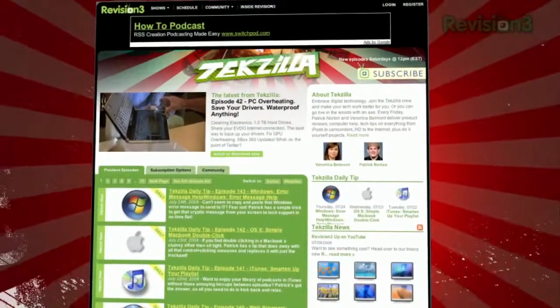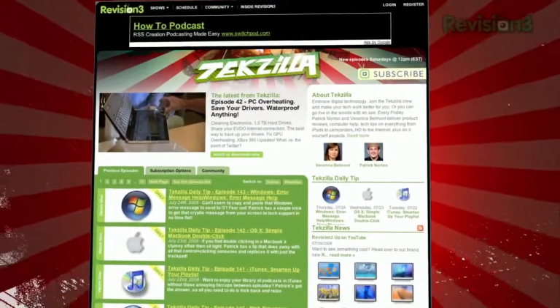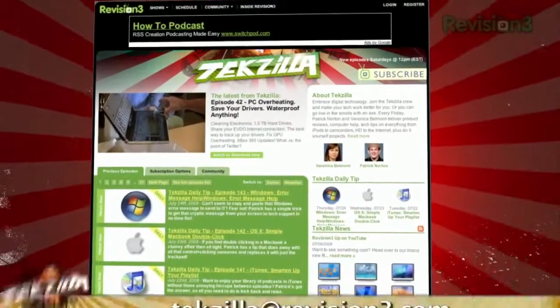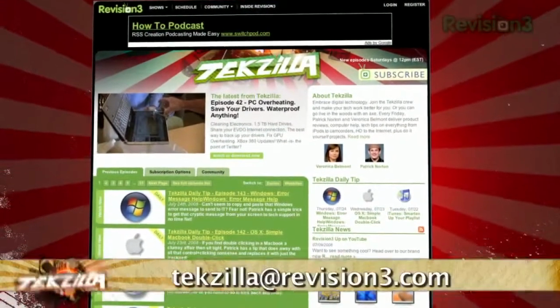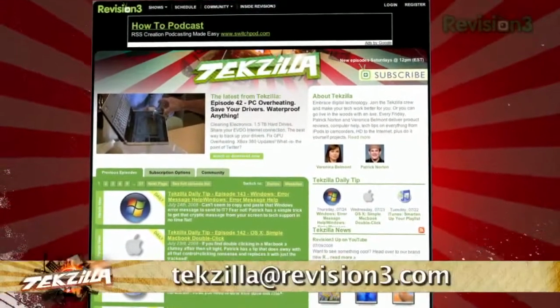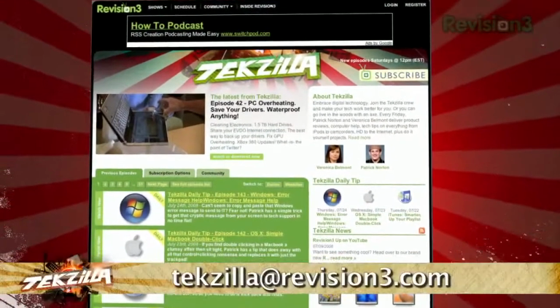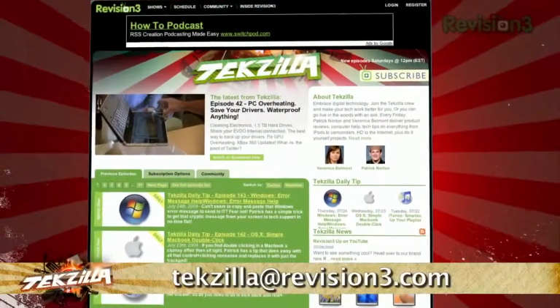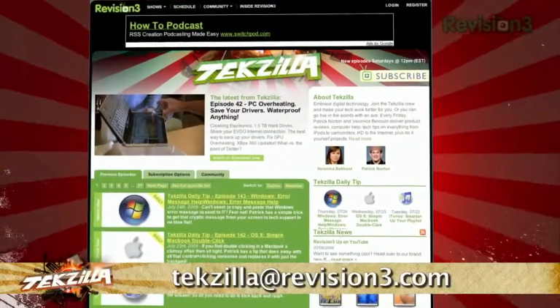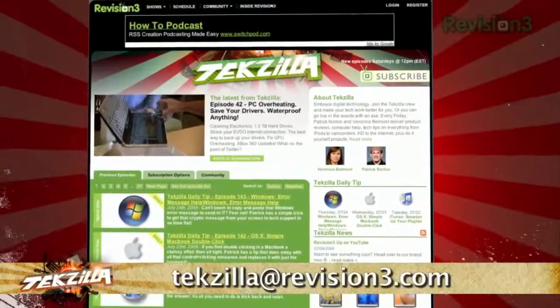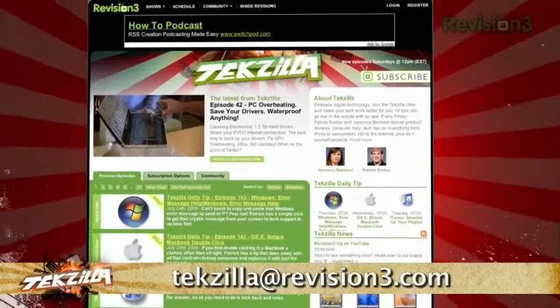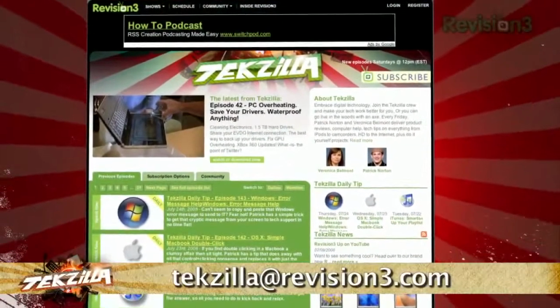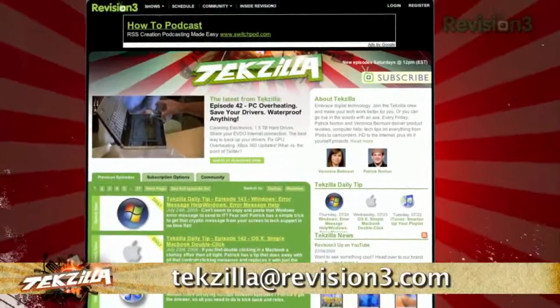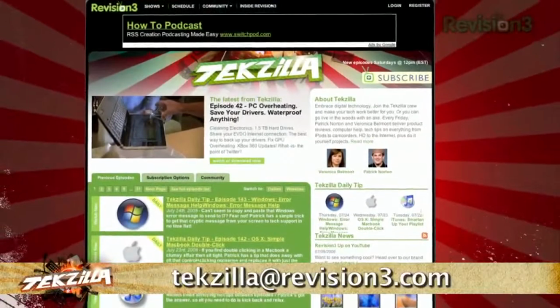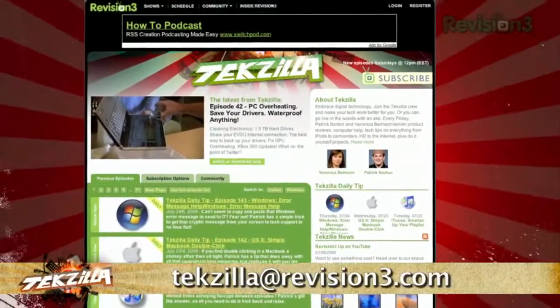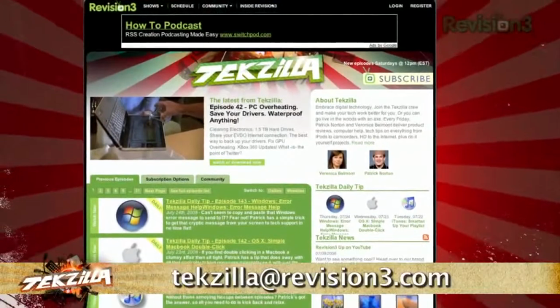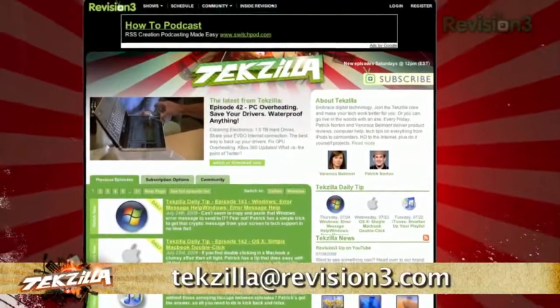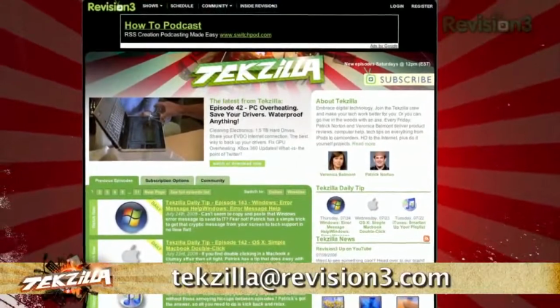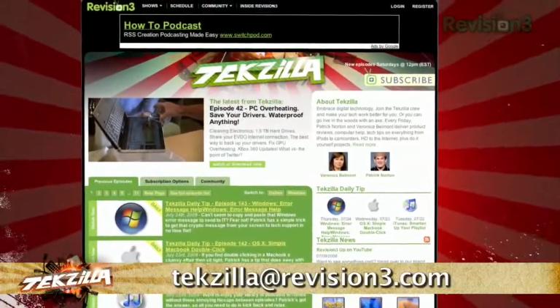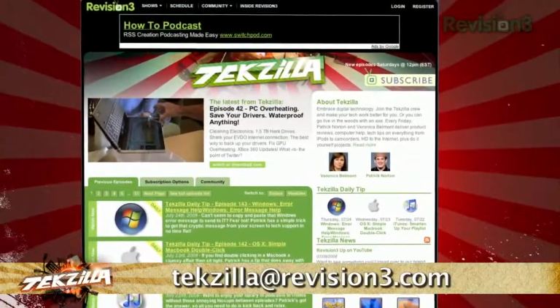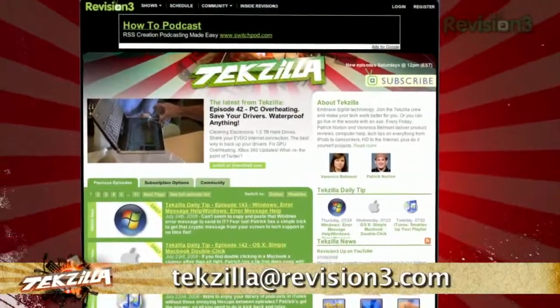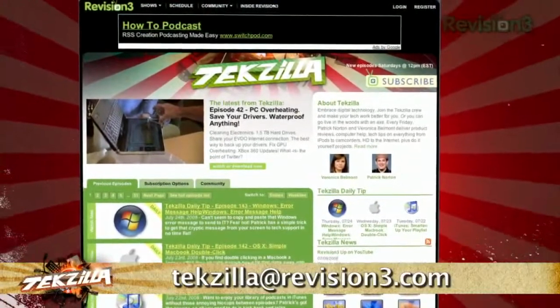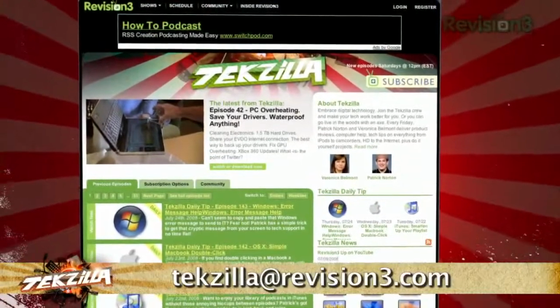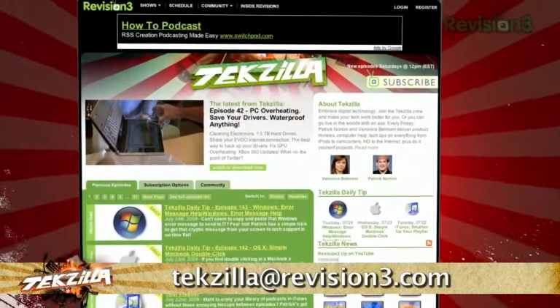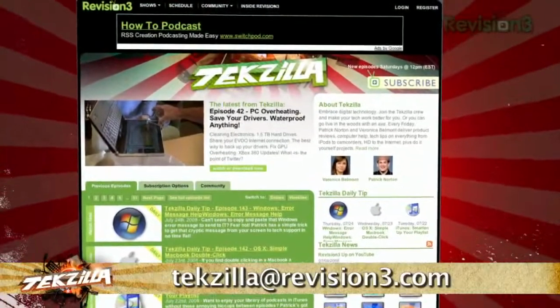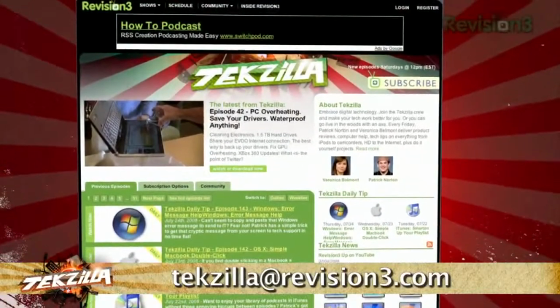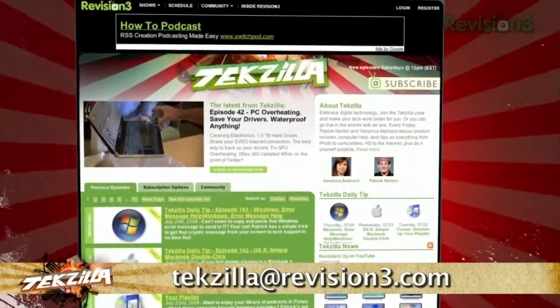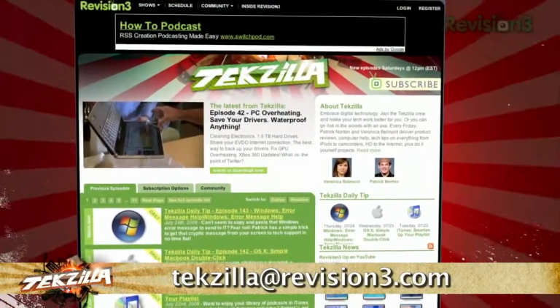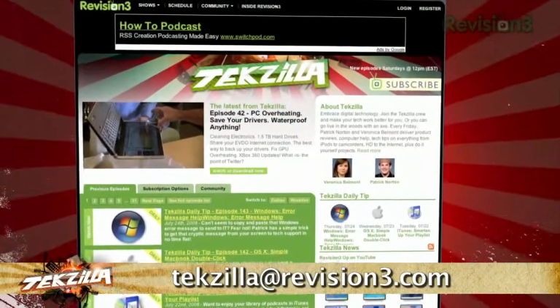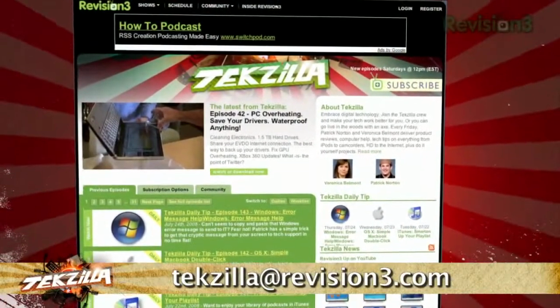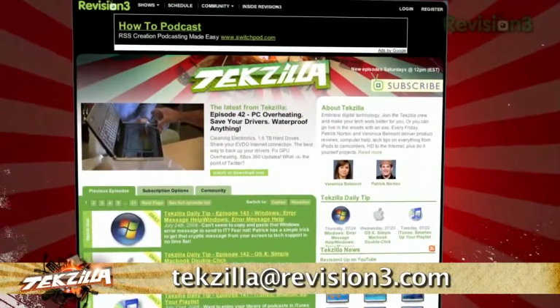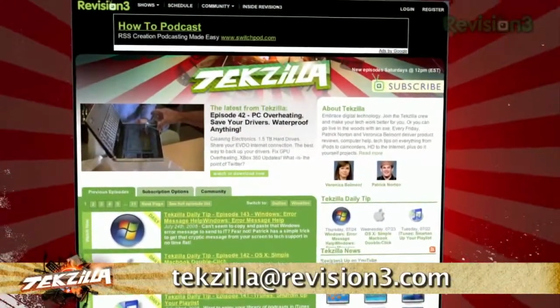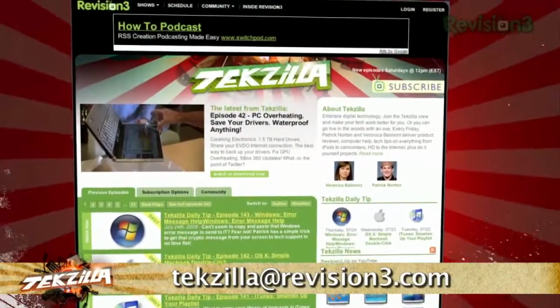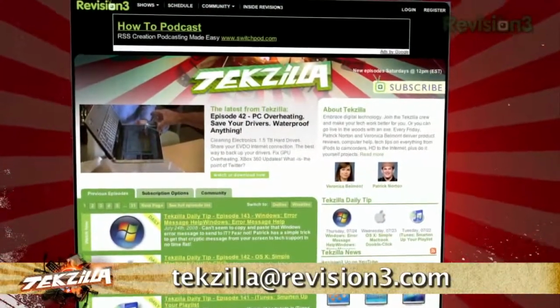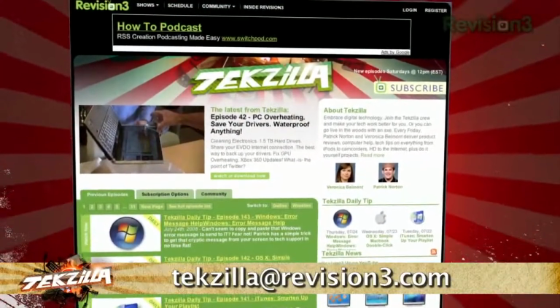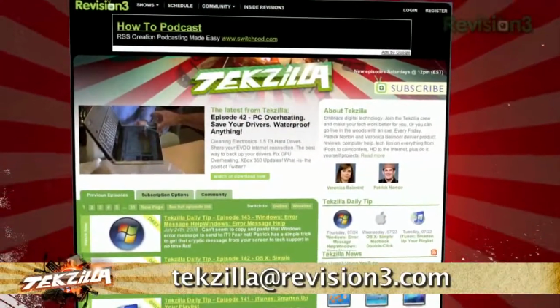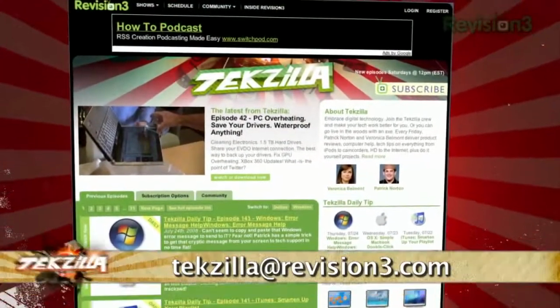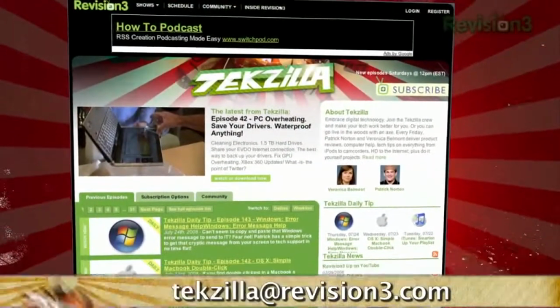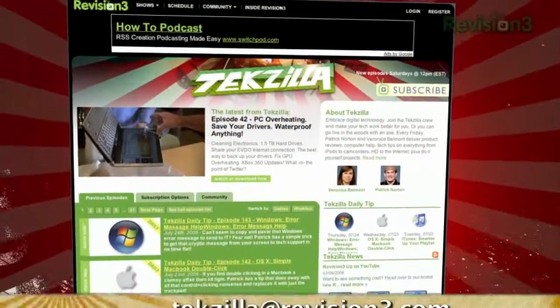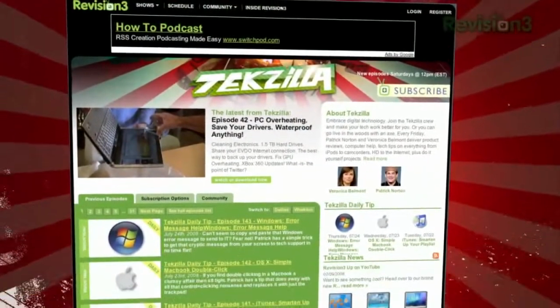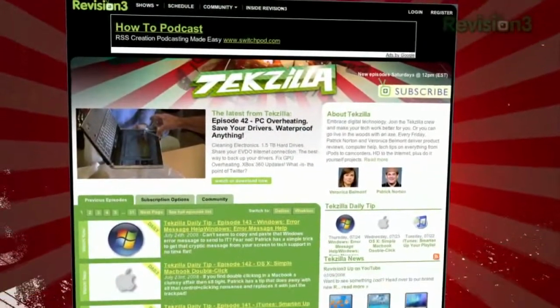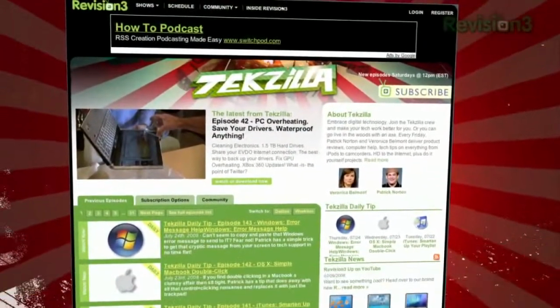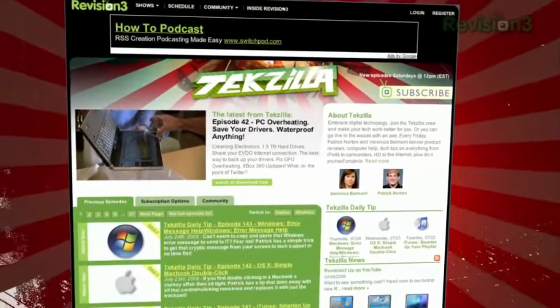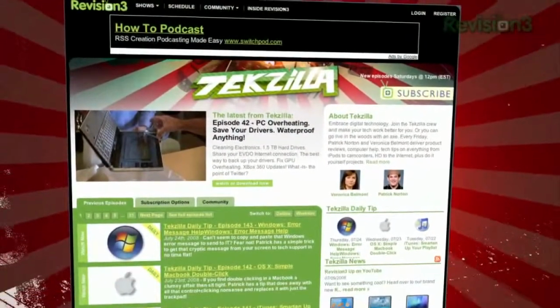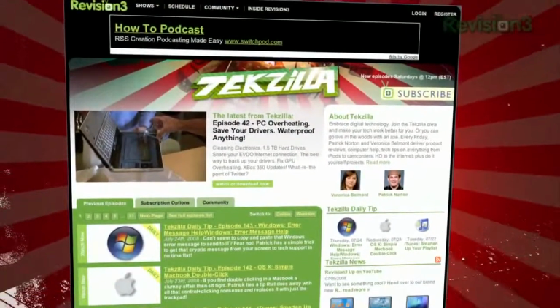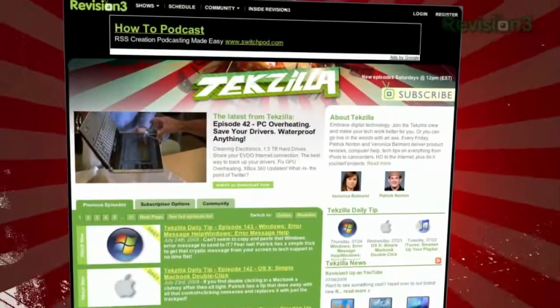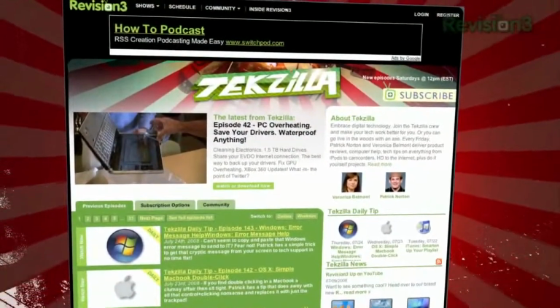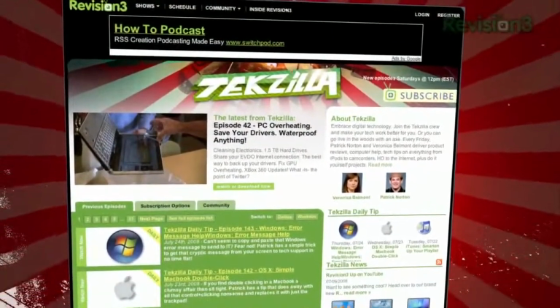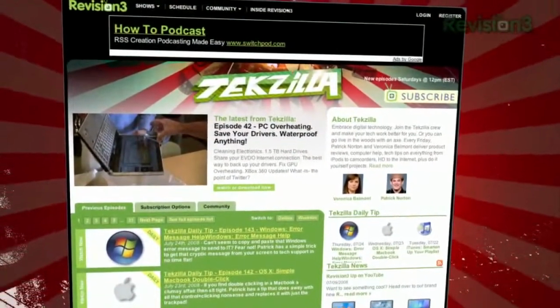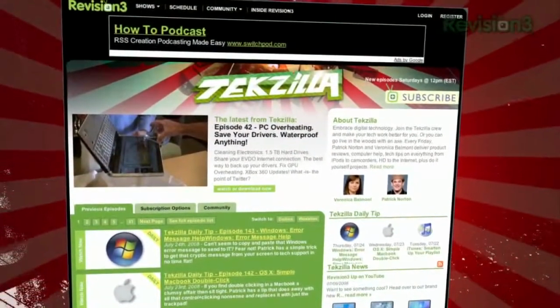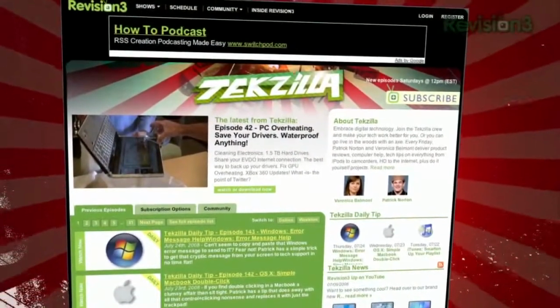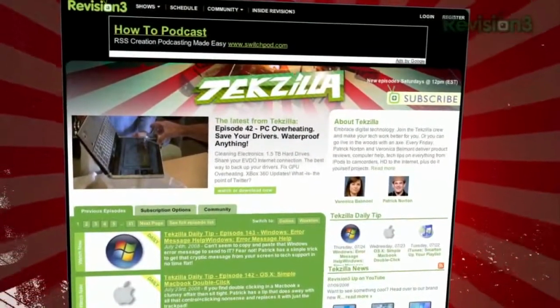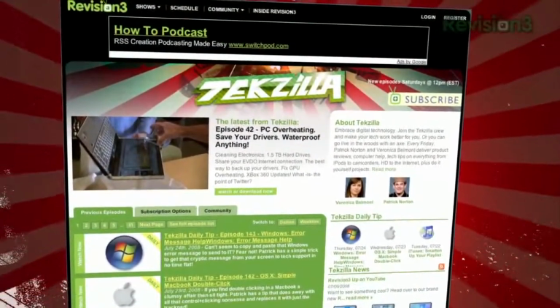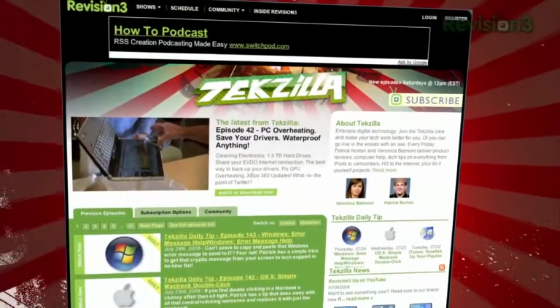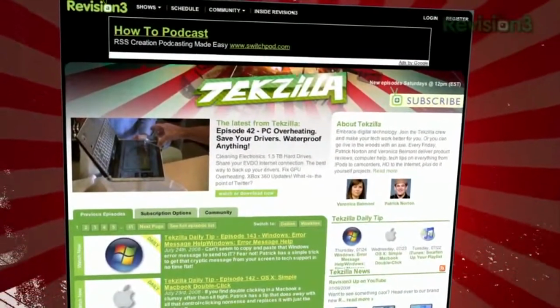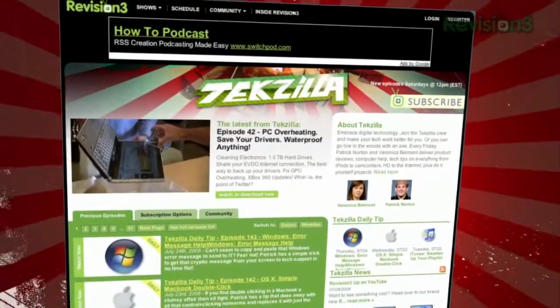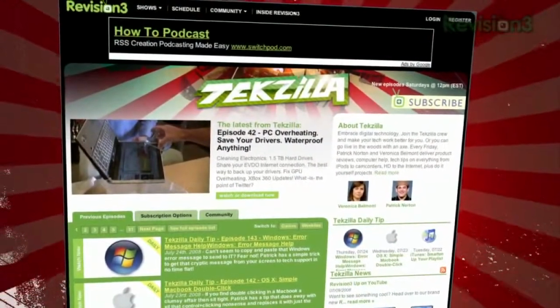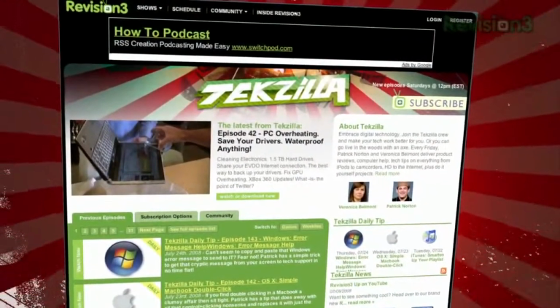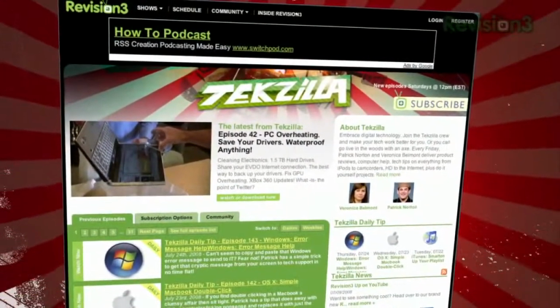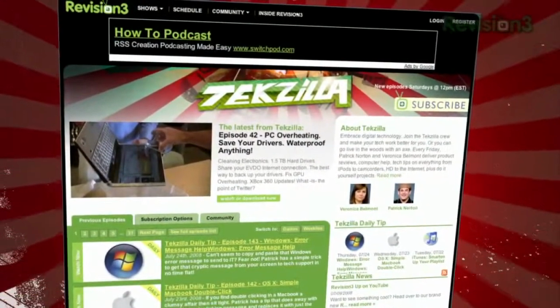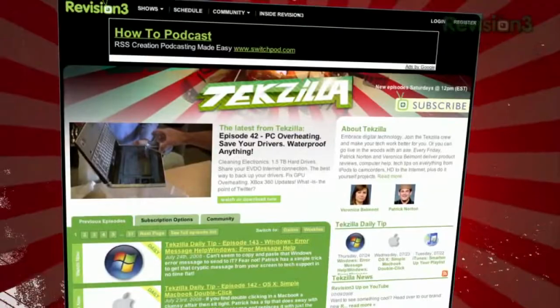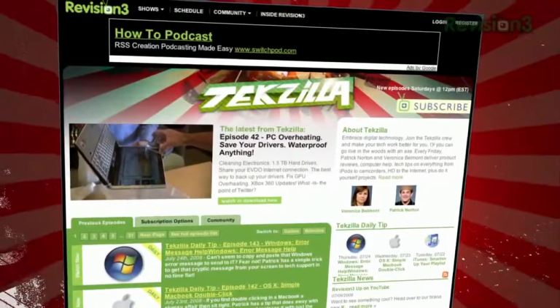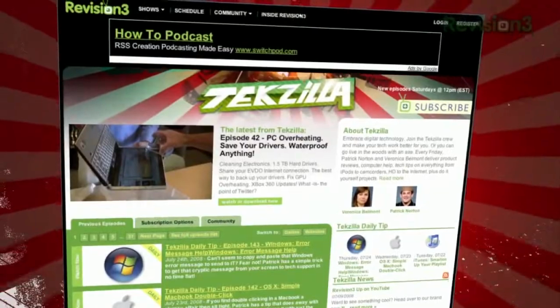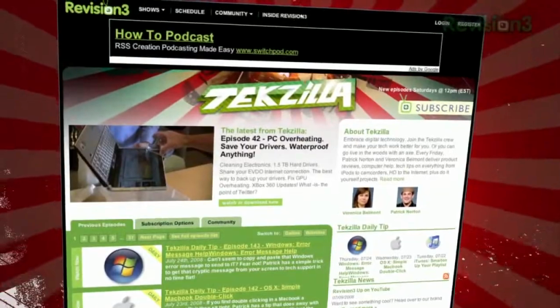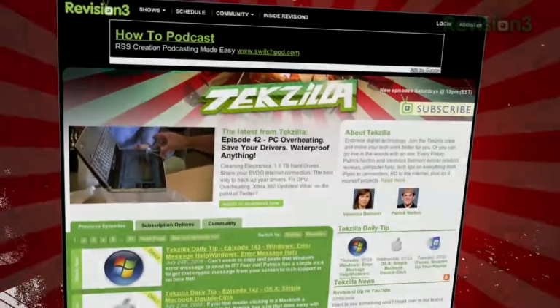Now if you have a tip or trick that you want to share, then email us at techzilla@revision3.com. And don't forget techzilla.com — it's the place to find more tips, tricks, product reviews, and how-tos.